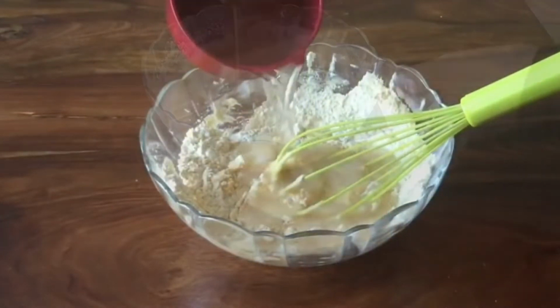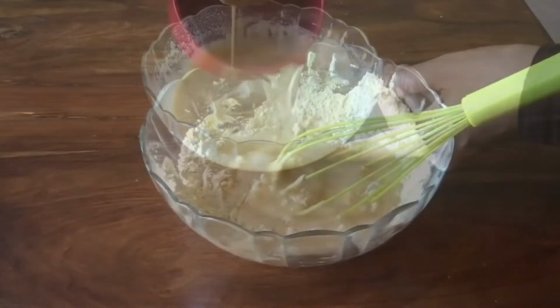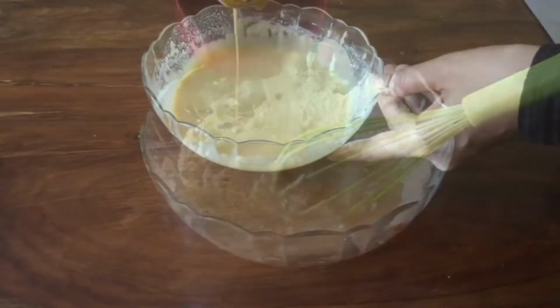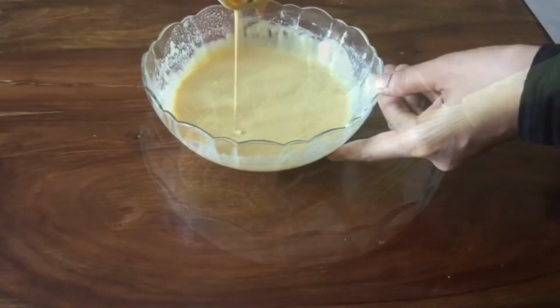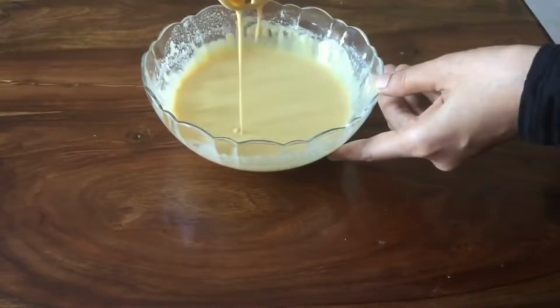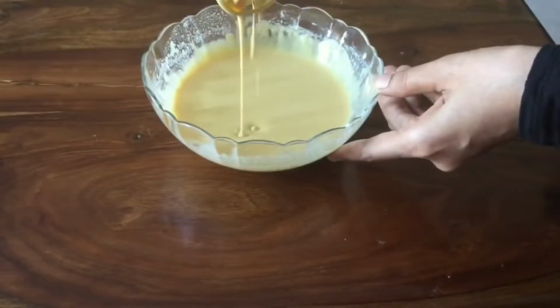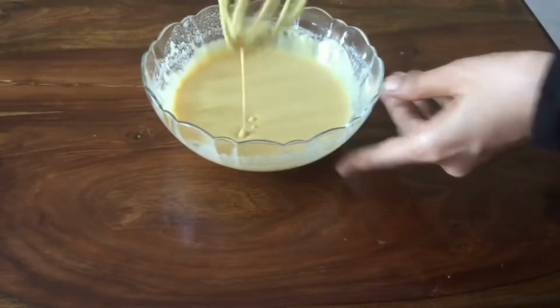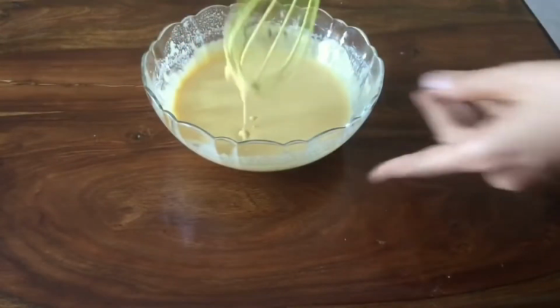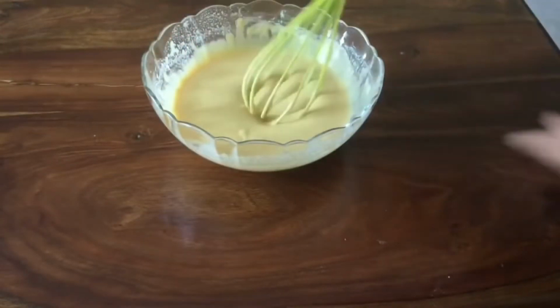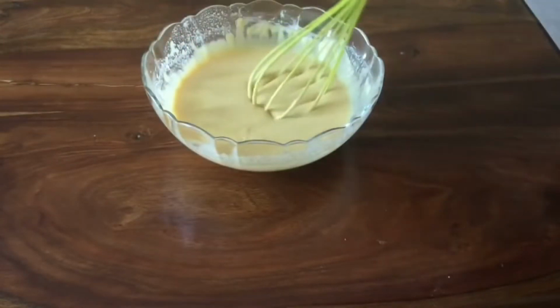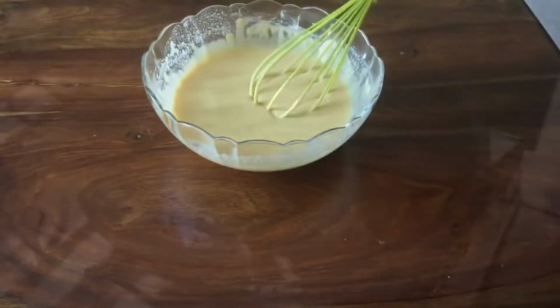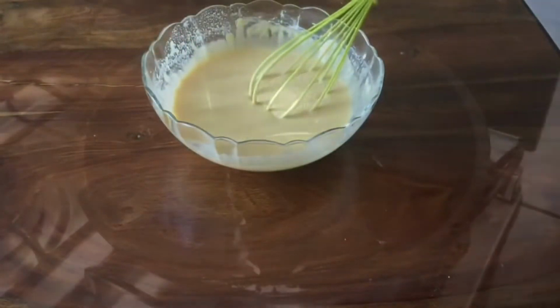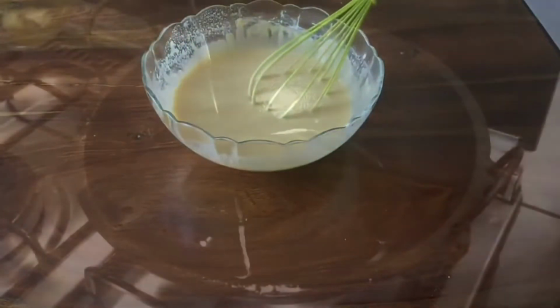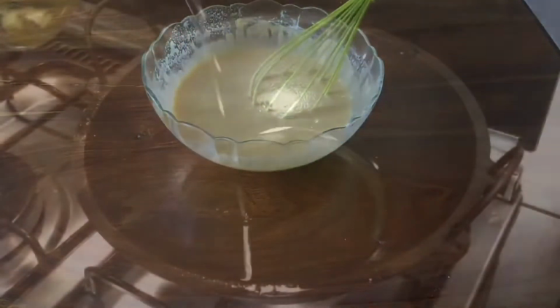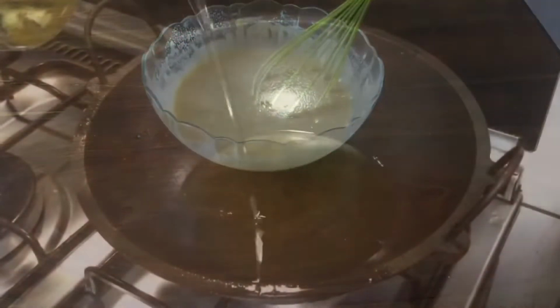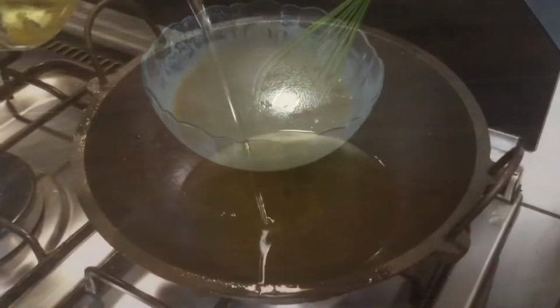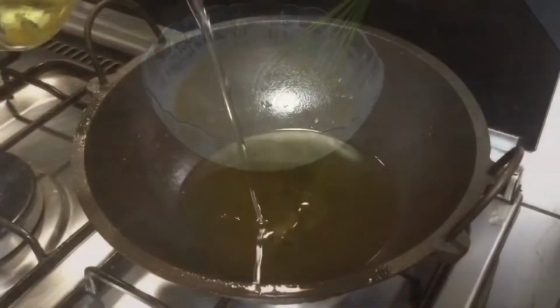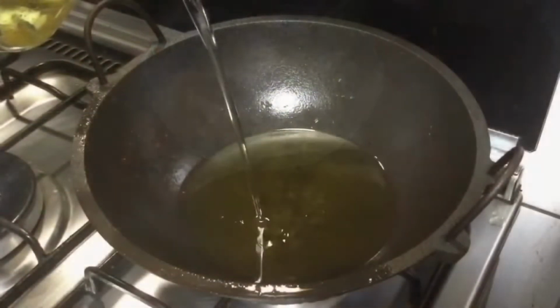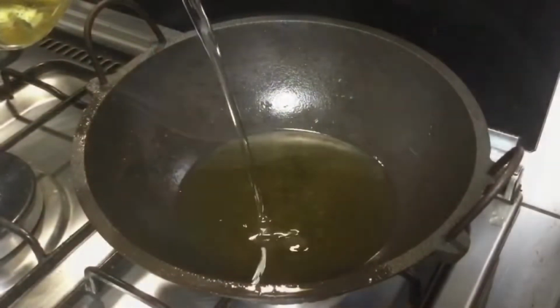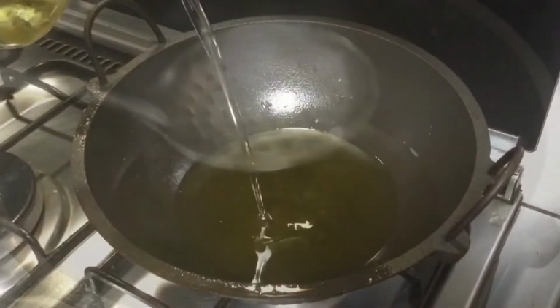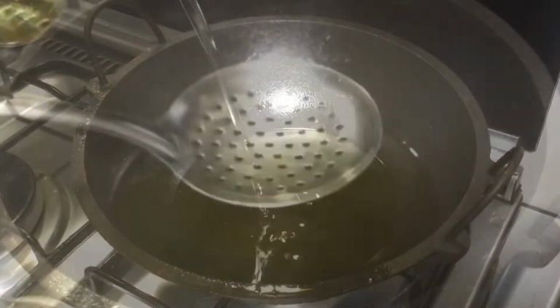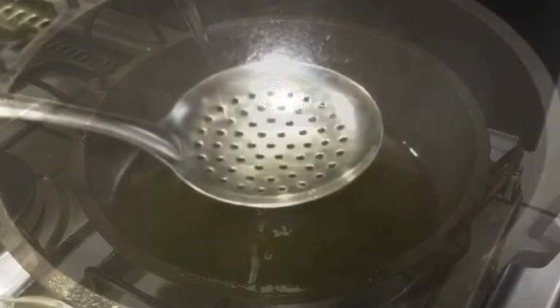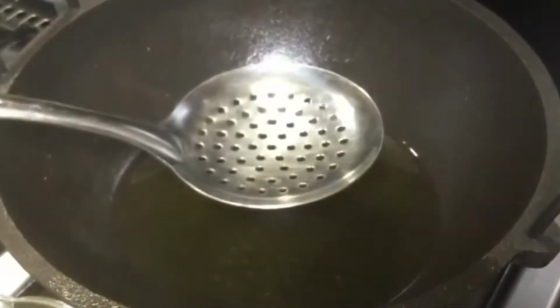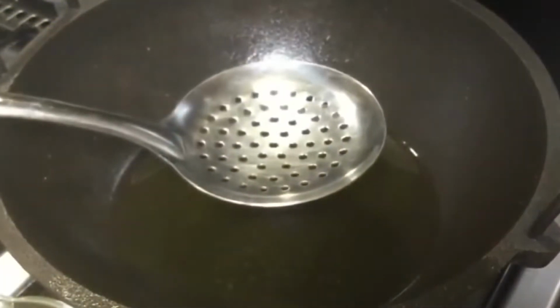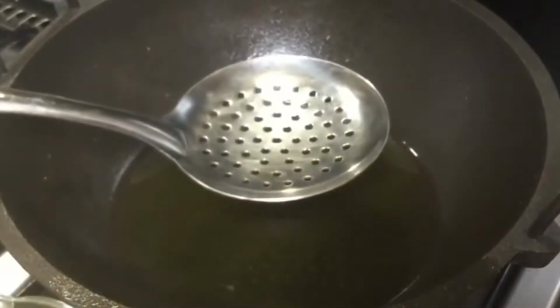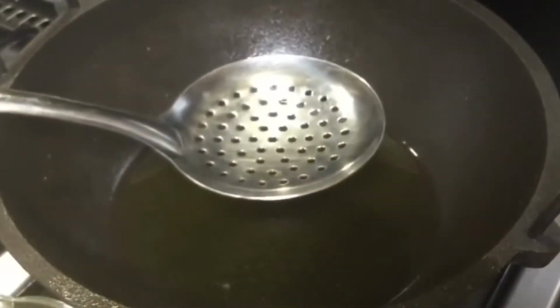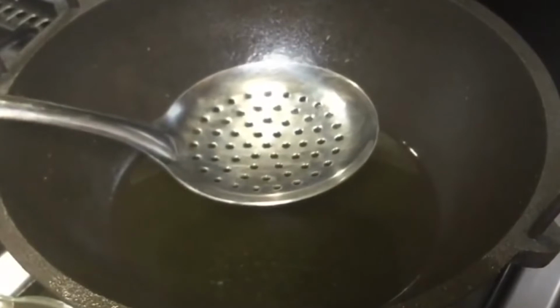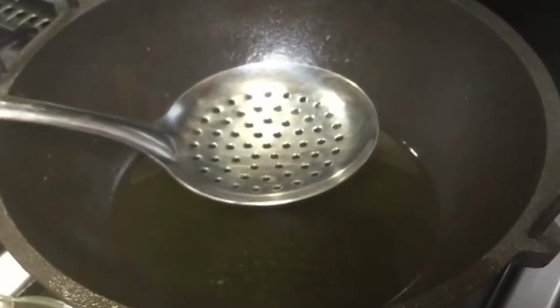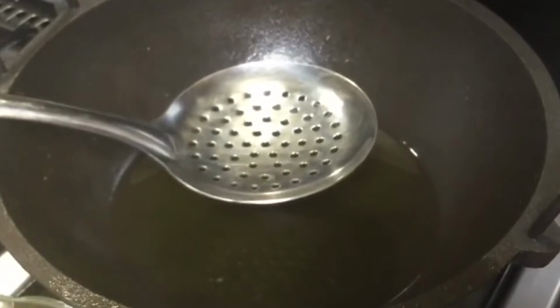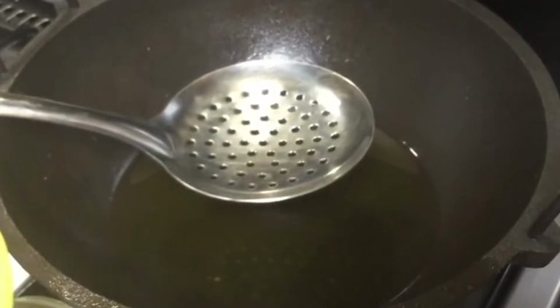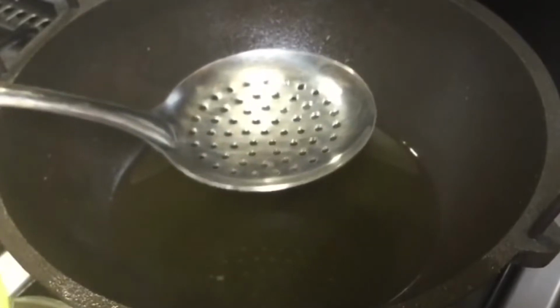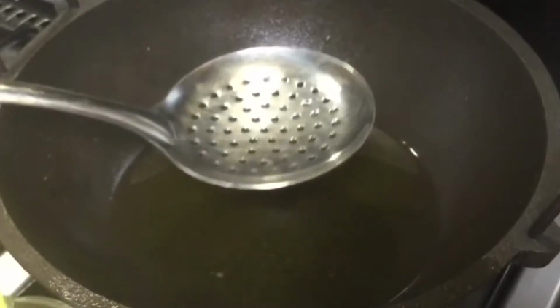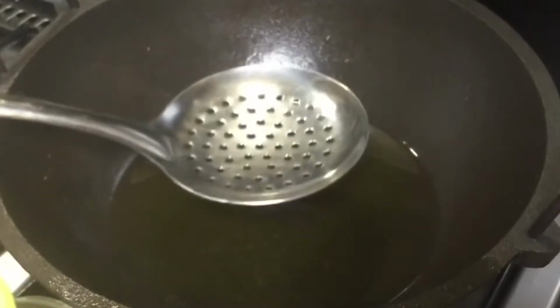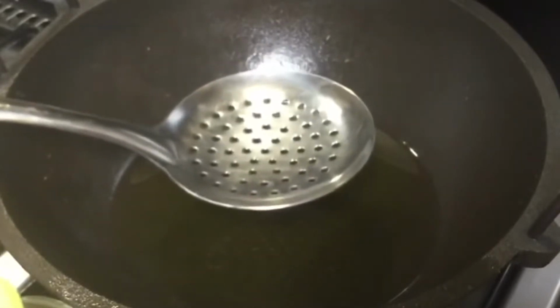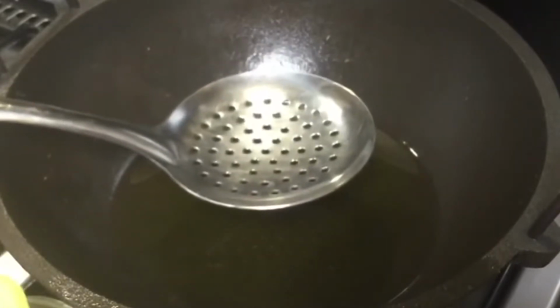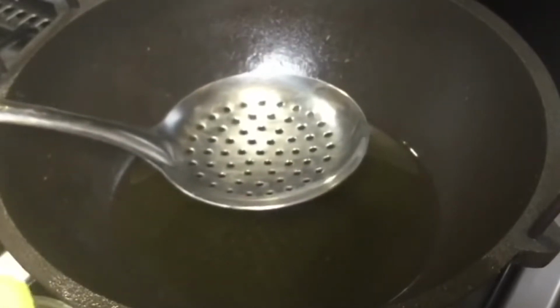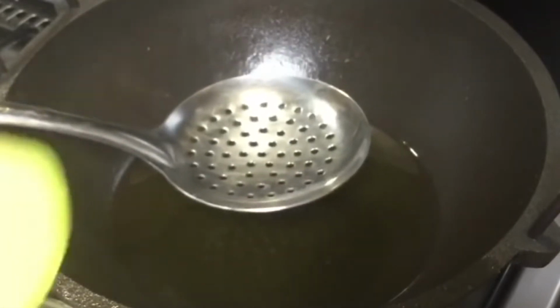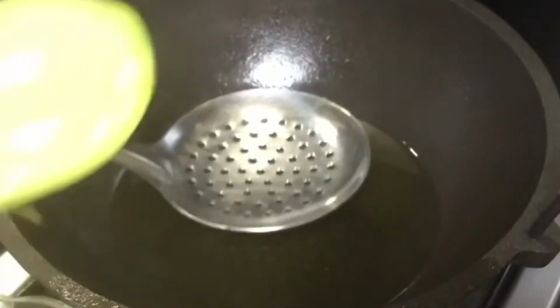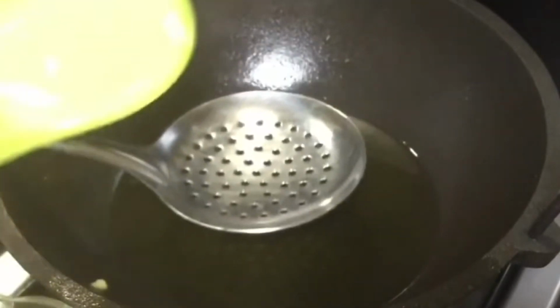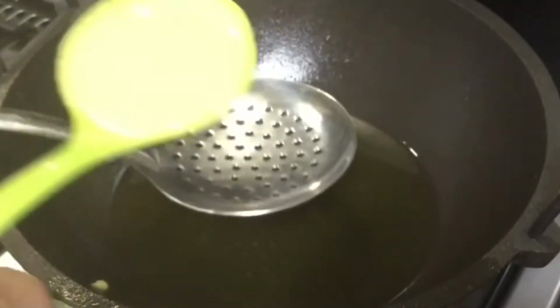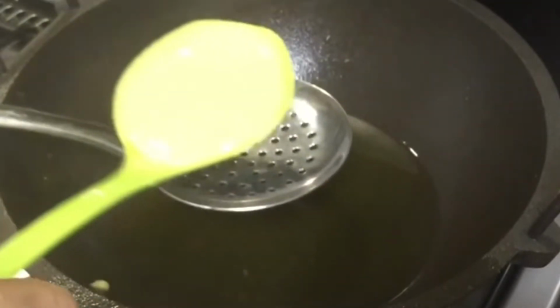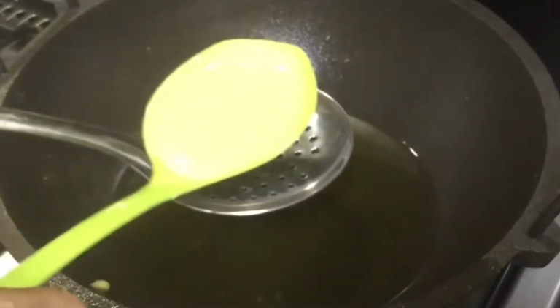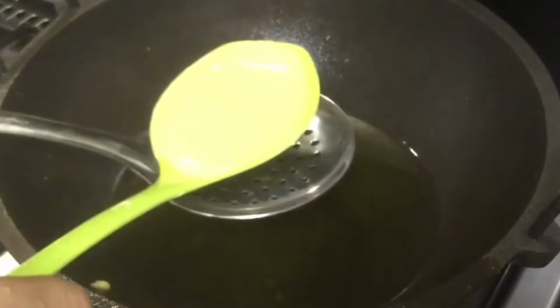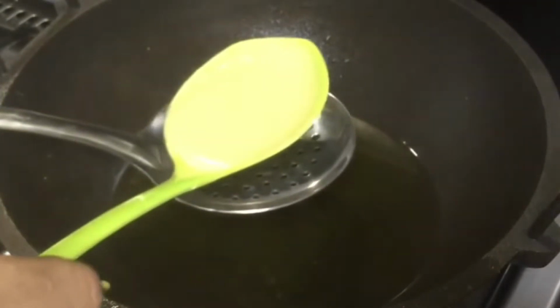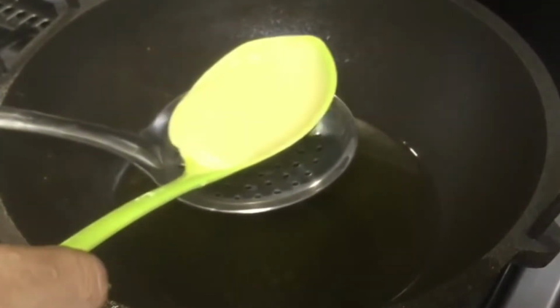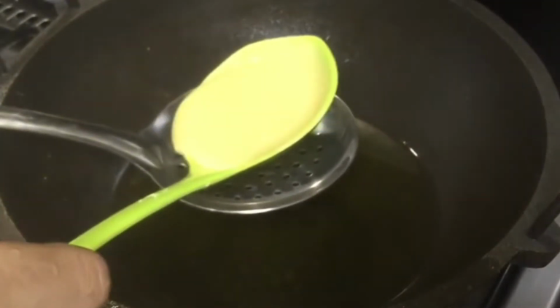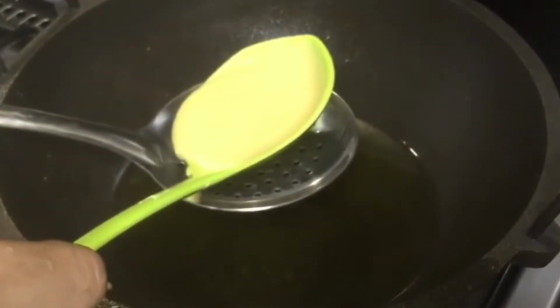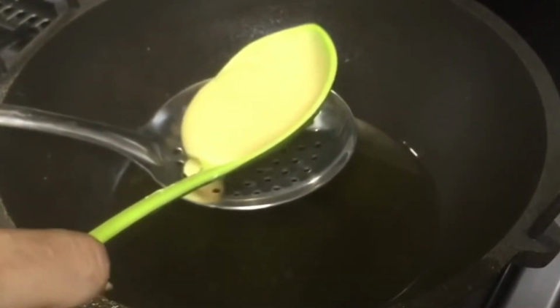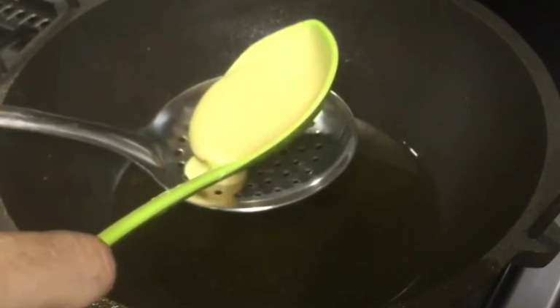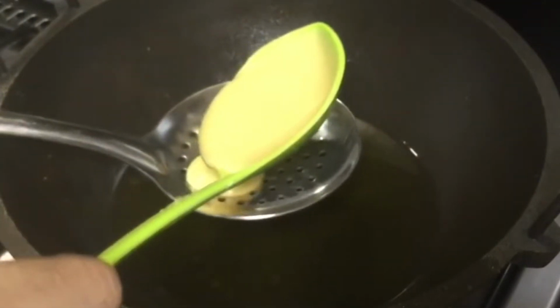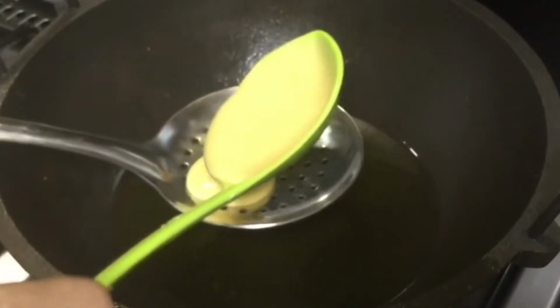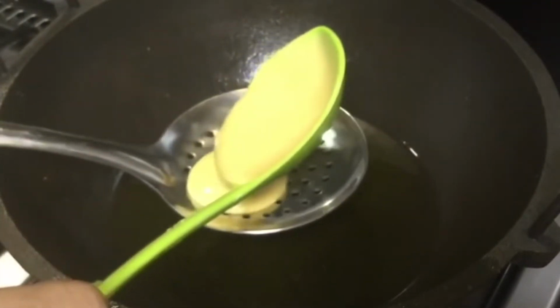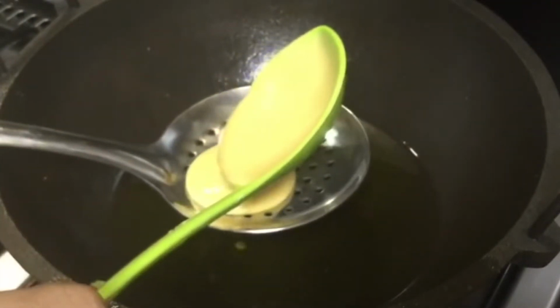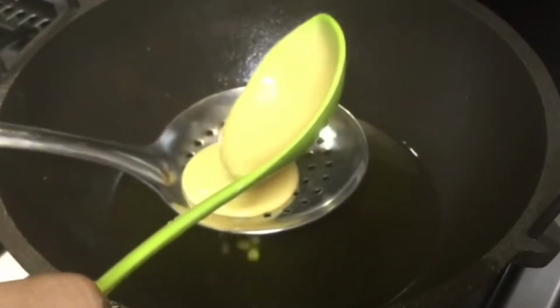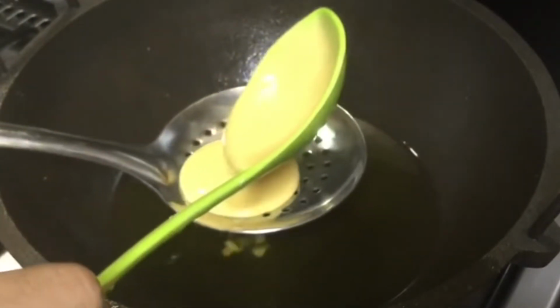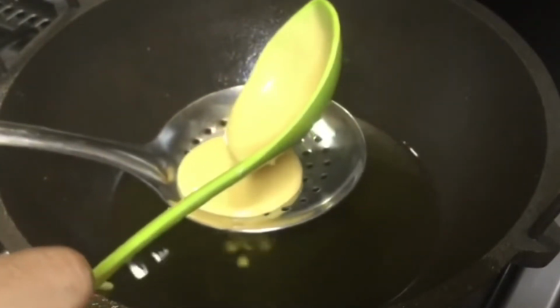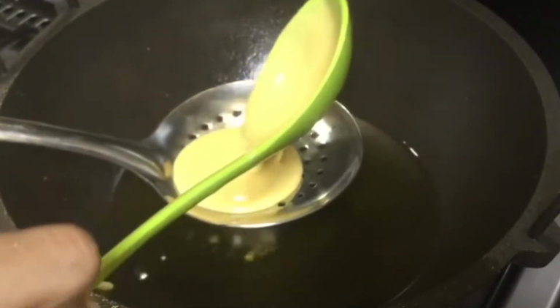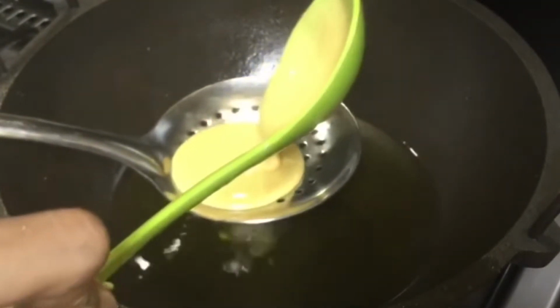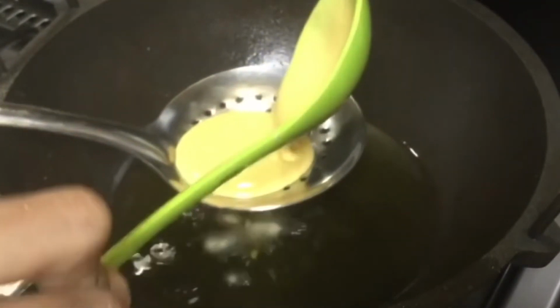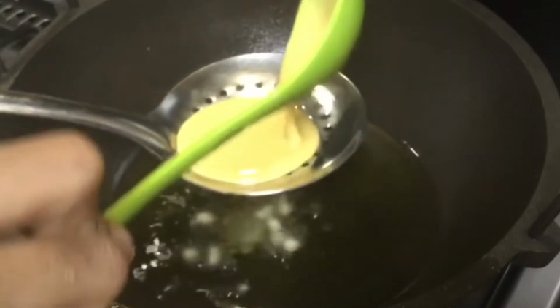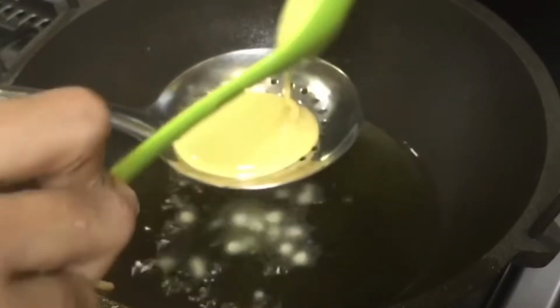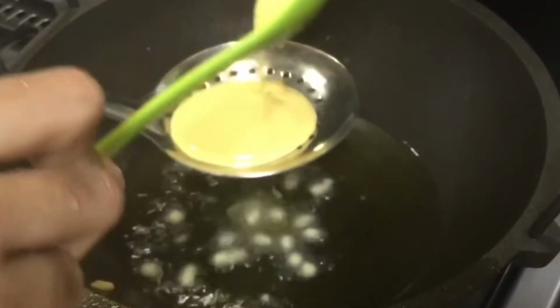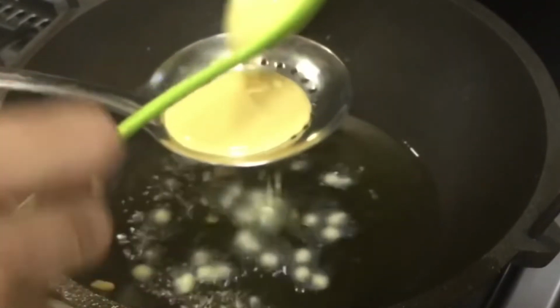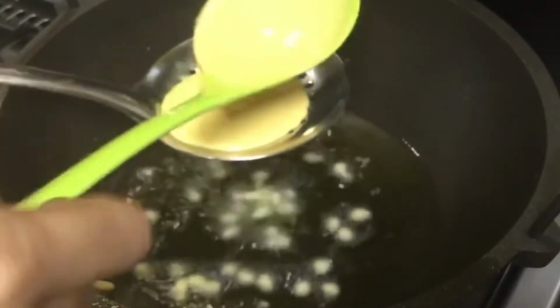Now we are ready. We will make a teaspoon of salt. We will mix it in the cup.